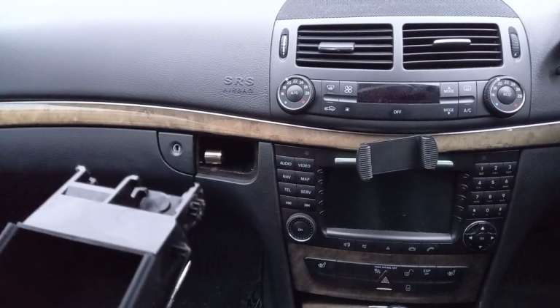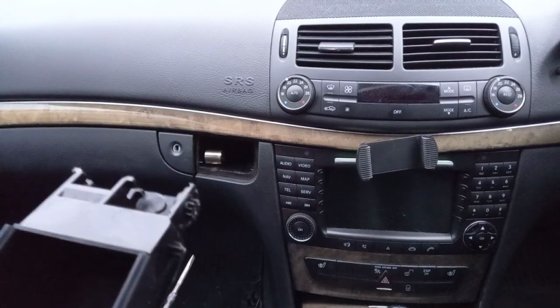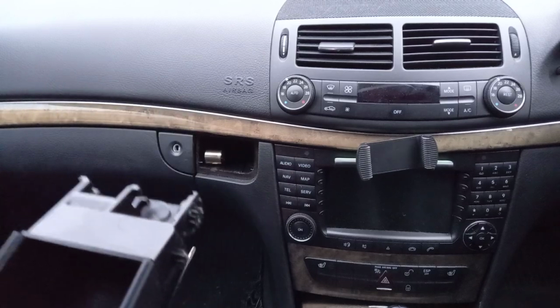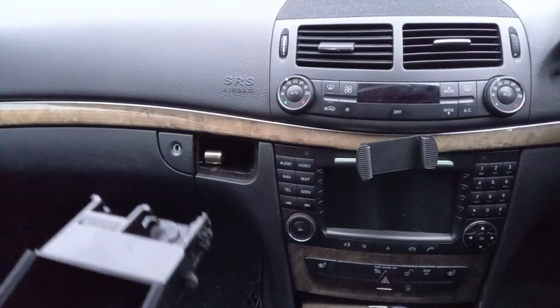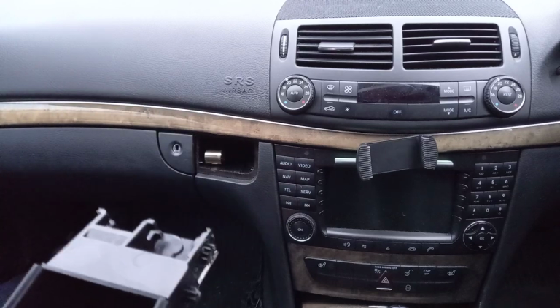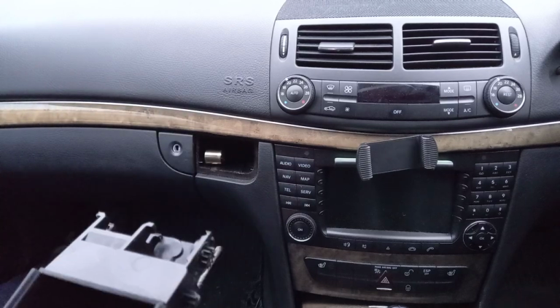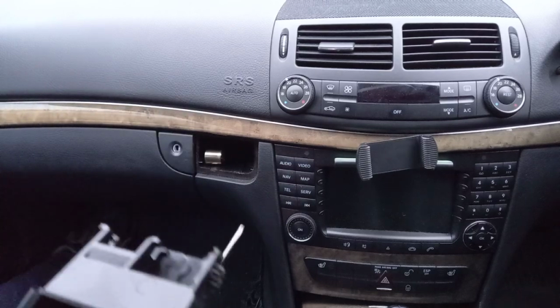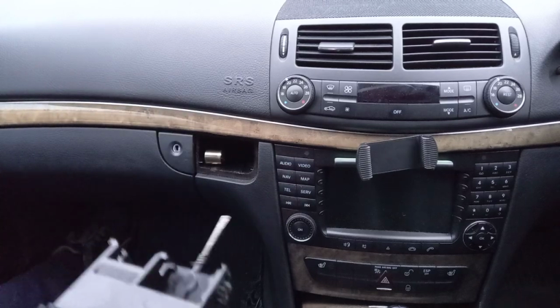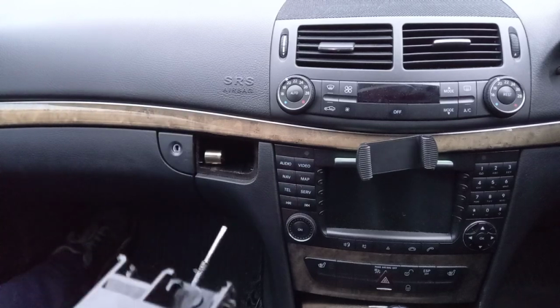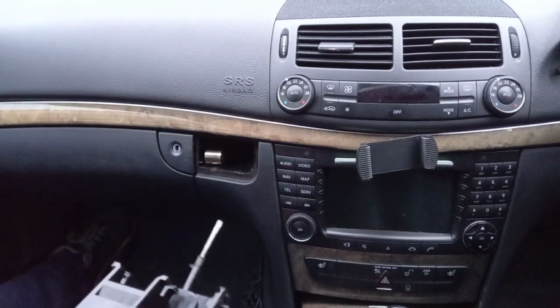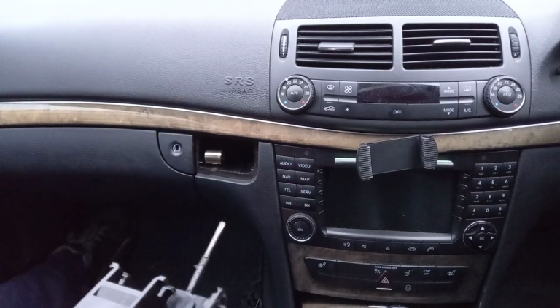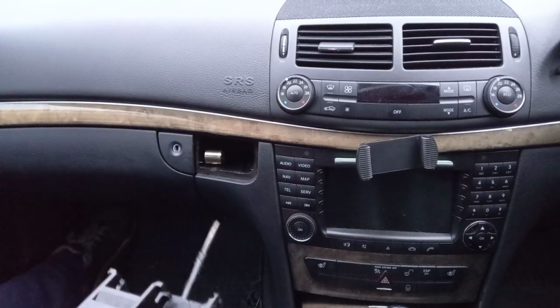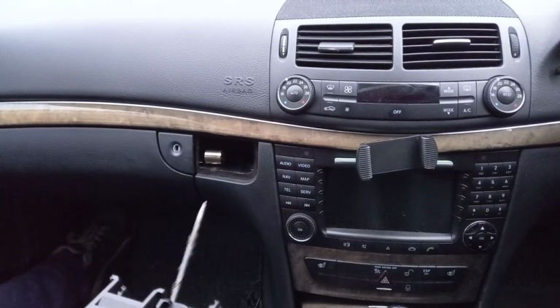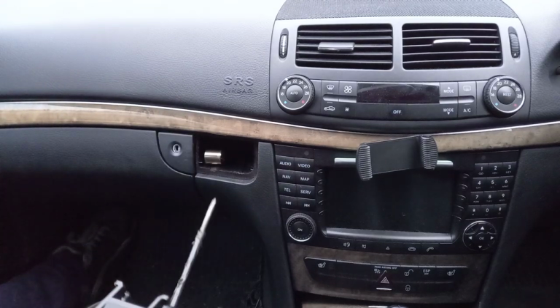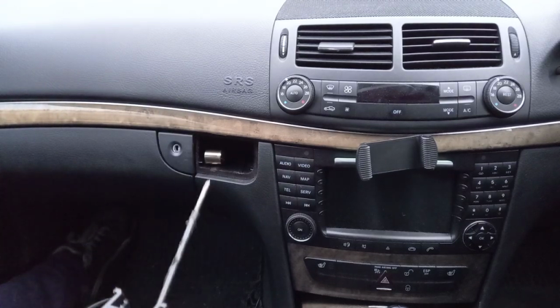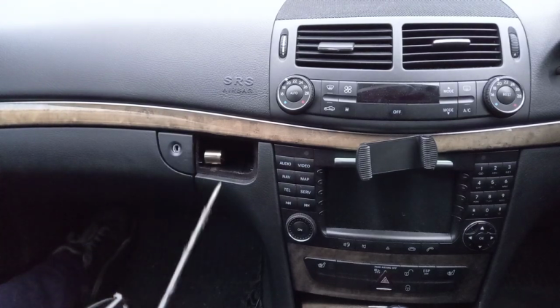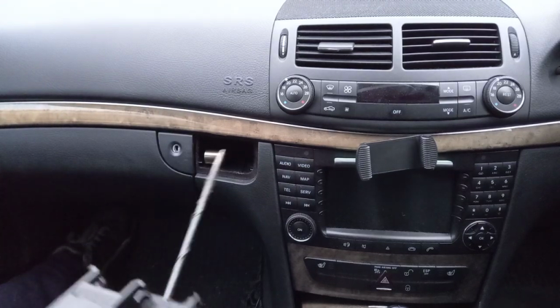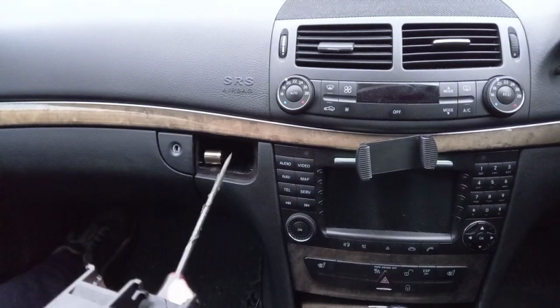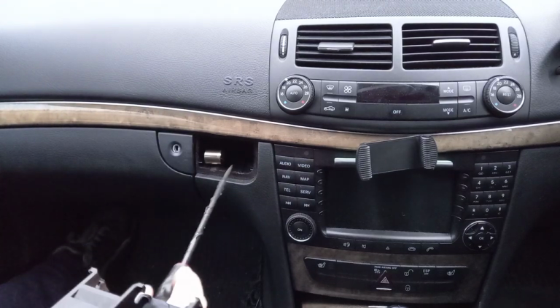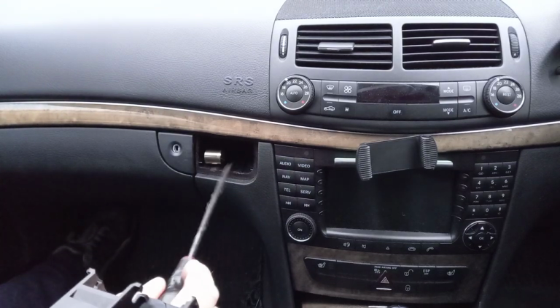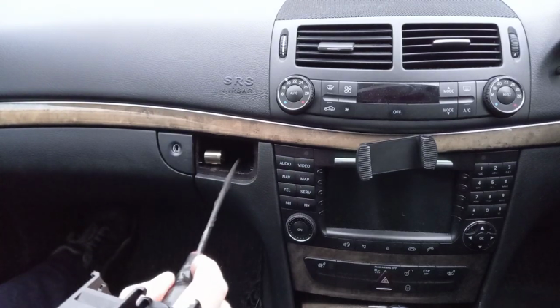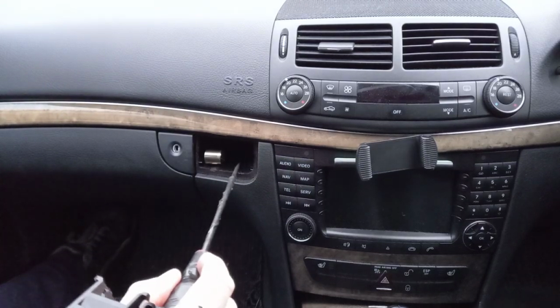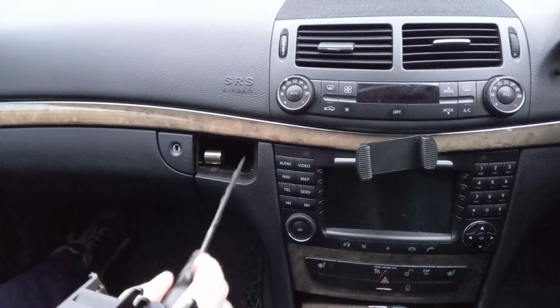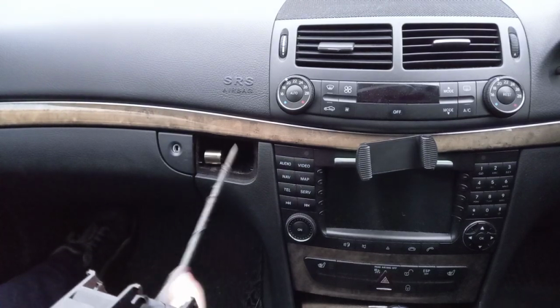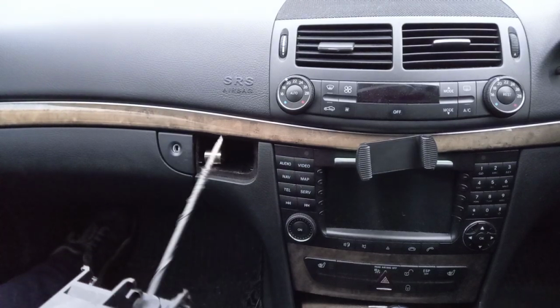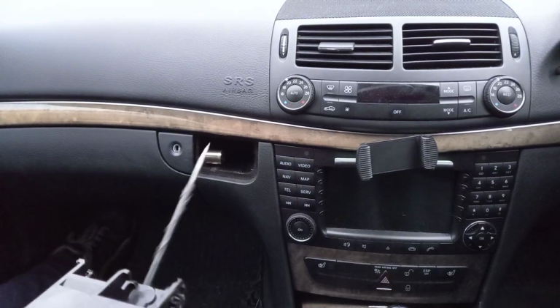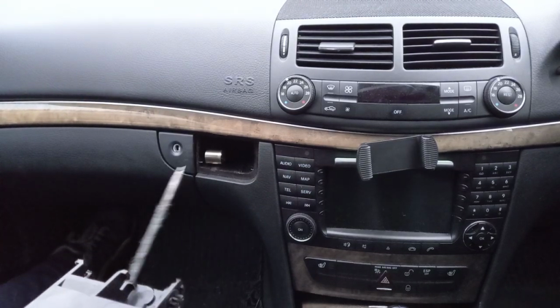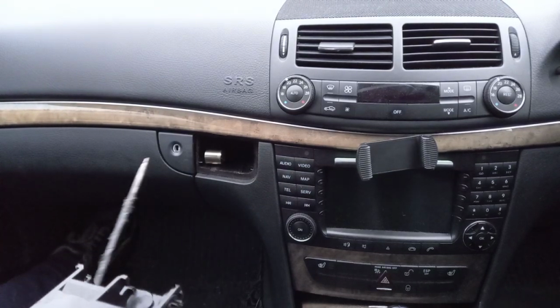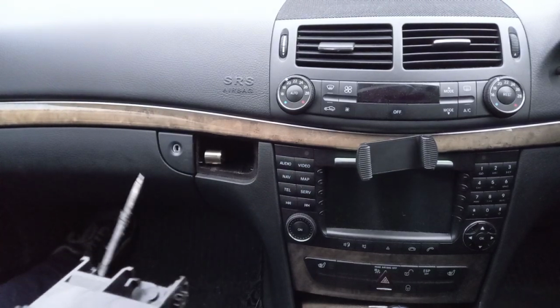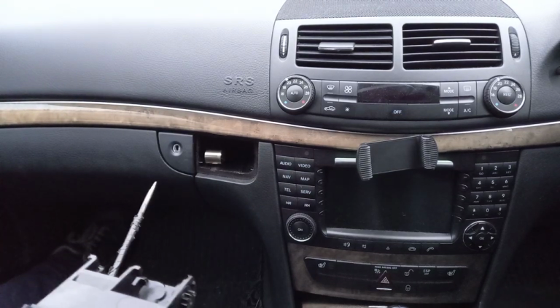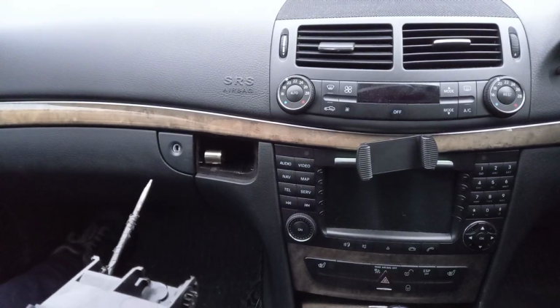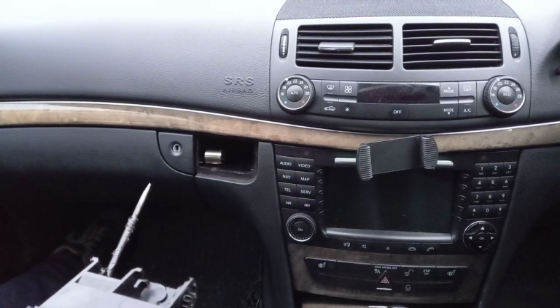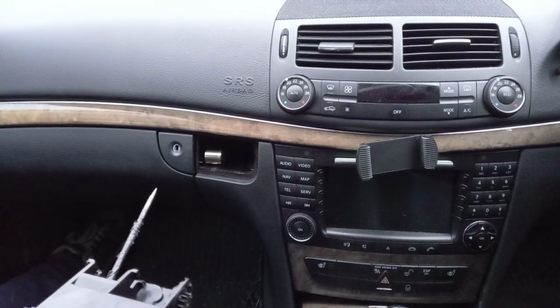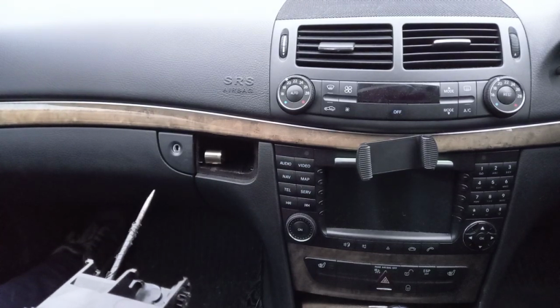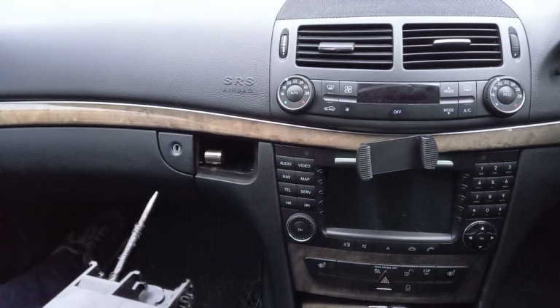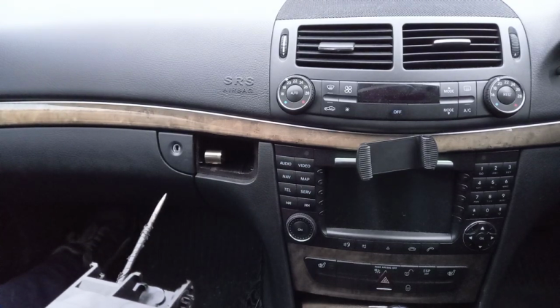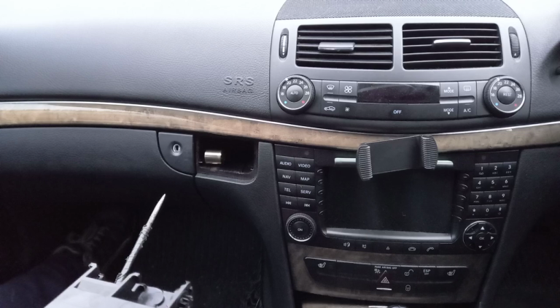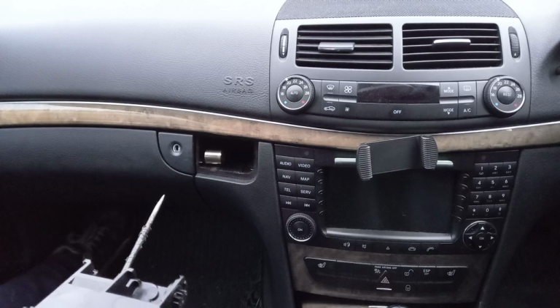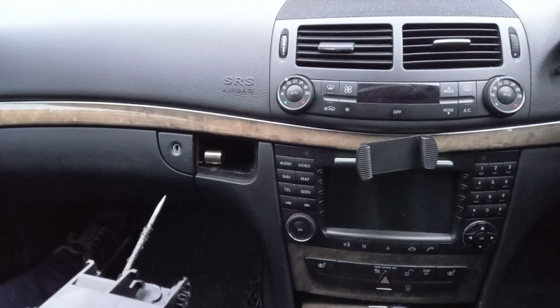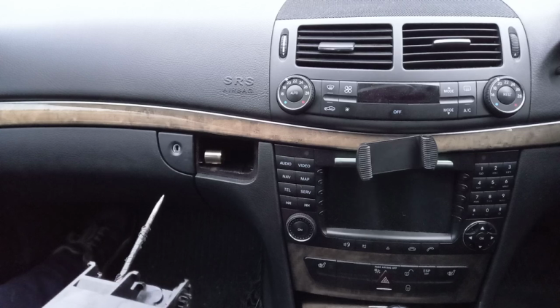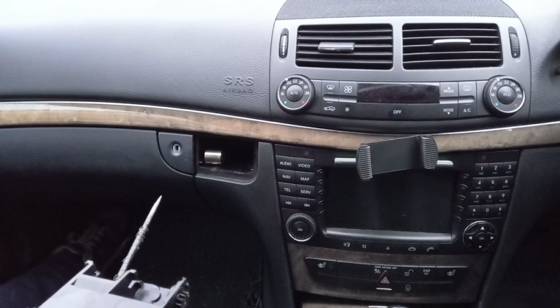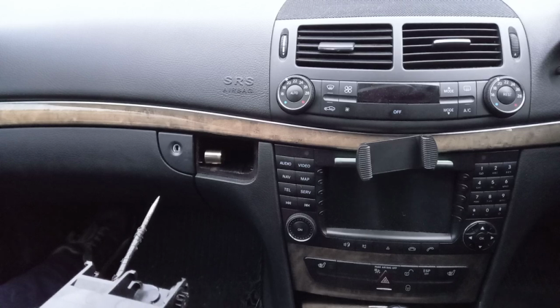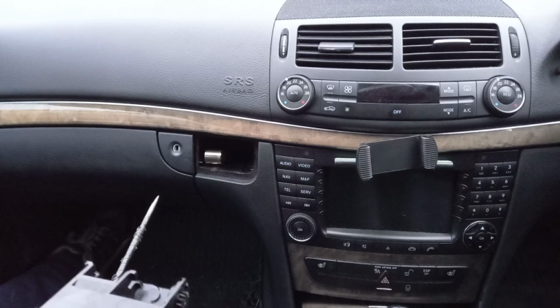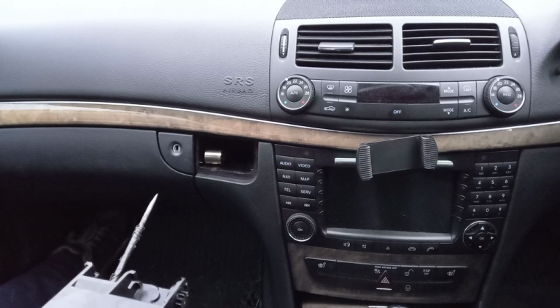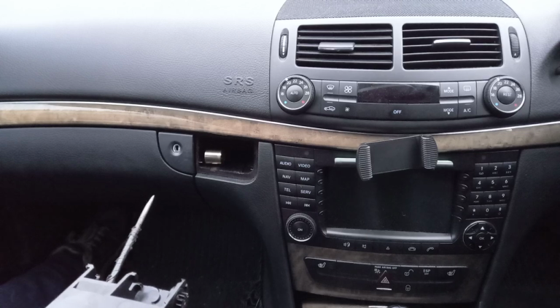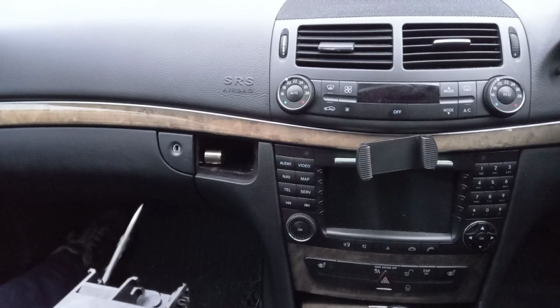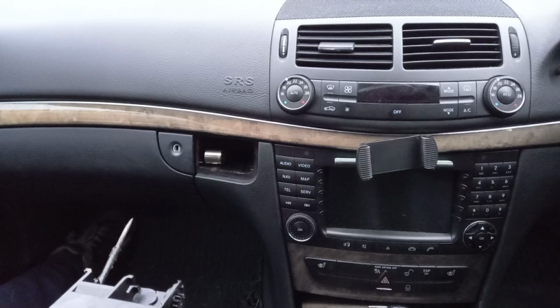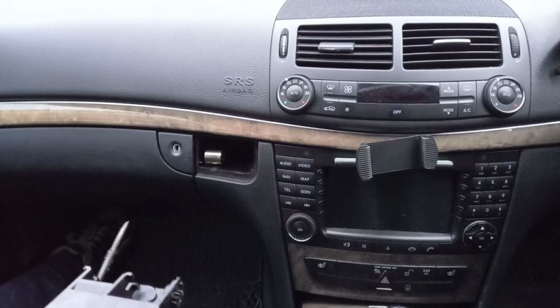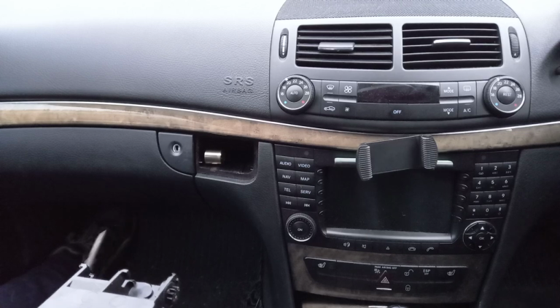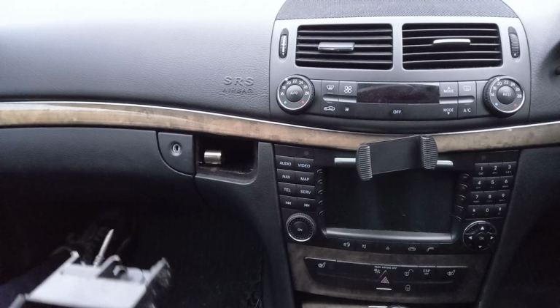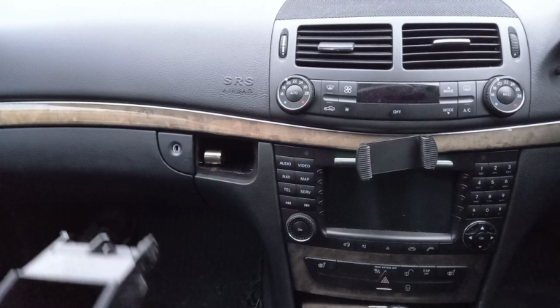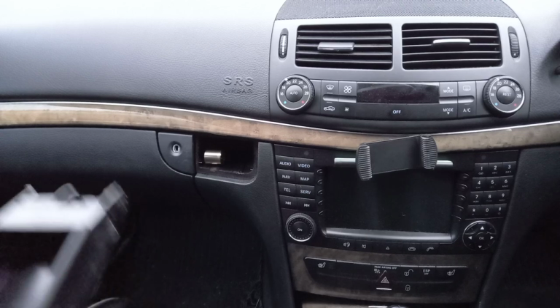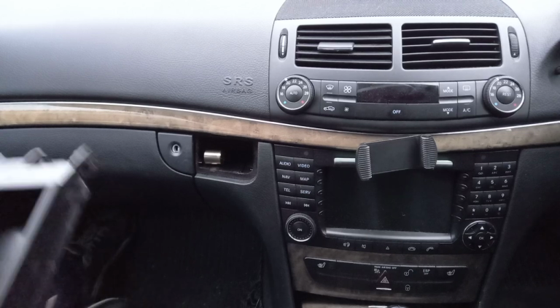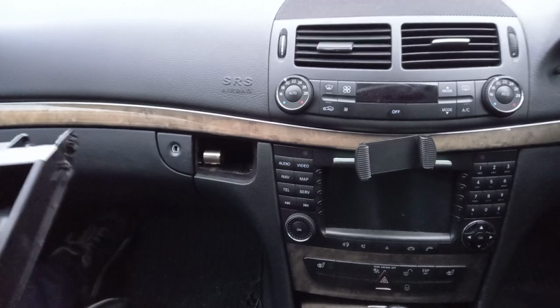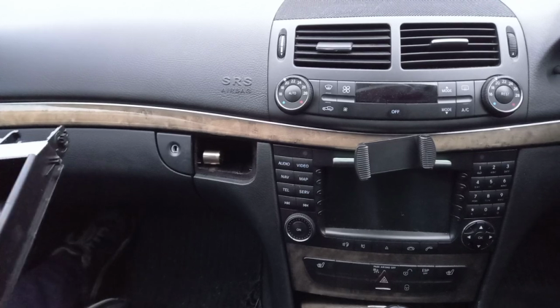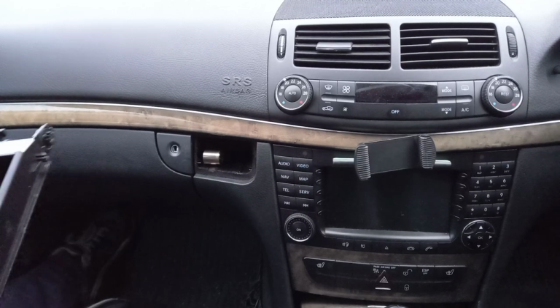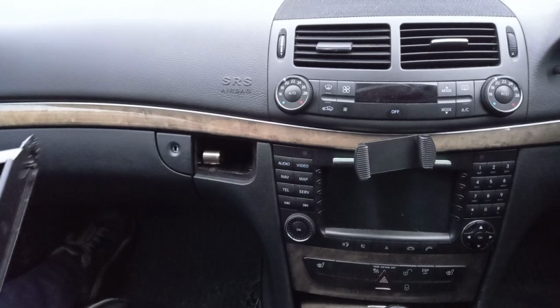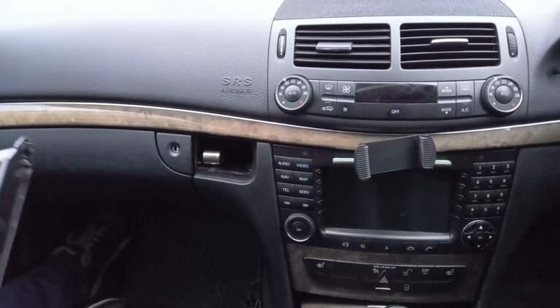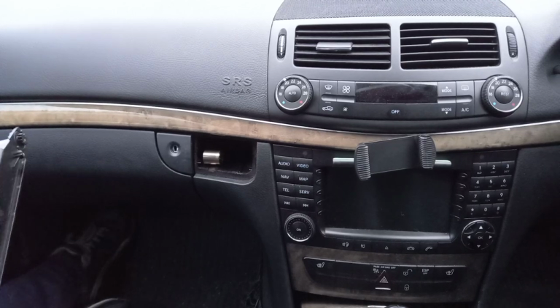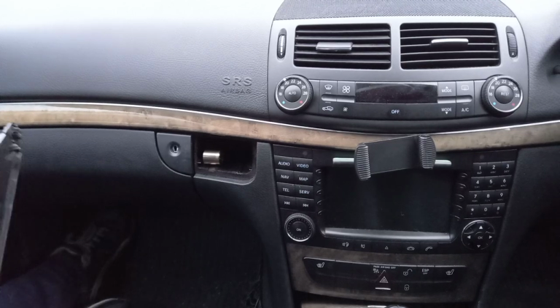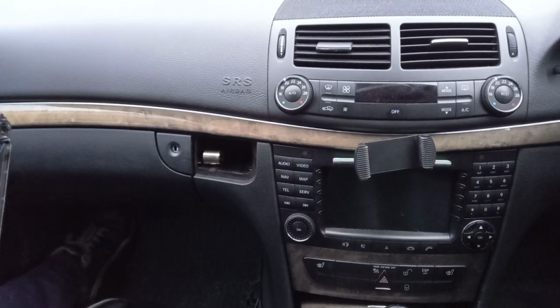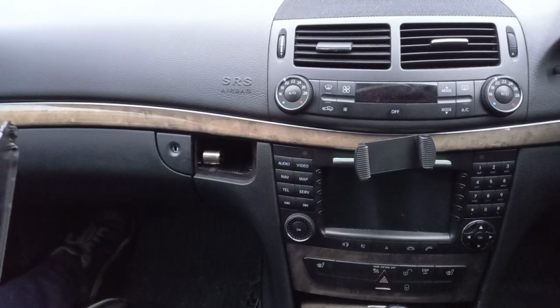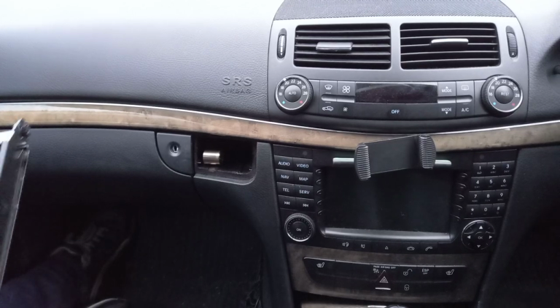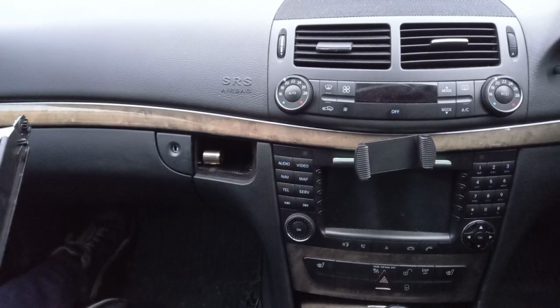The drawer should pull out, and if you're lucky, inside you'll find 80 pence — that's why your drawer wasn't working in the first place.